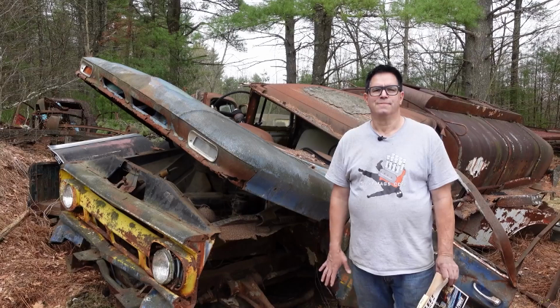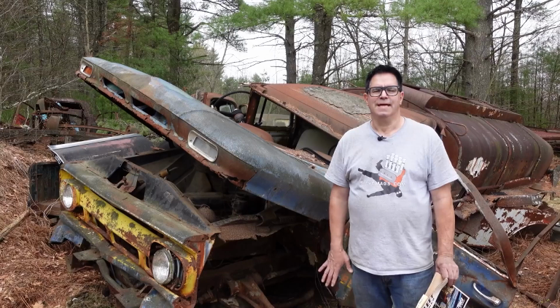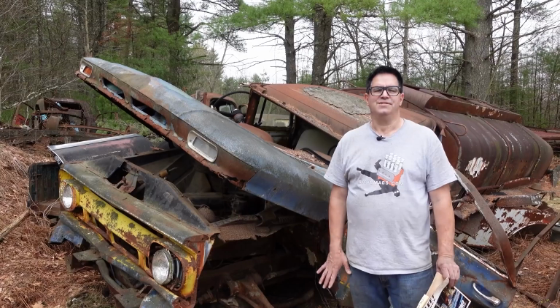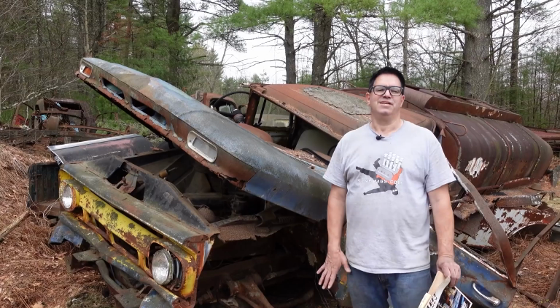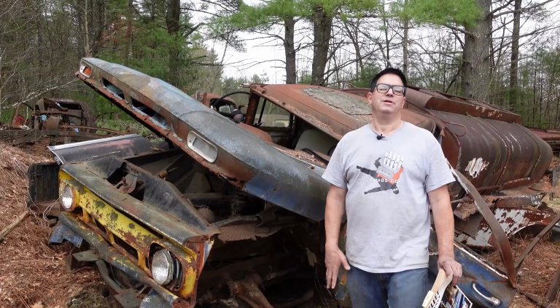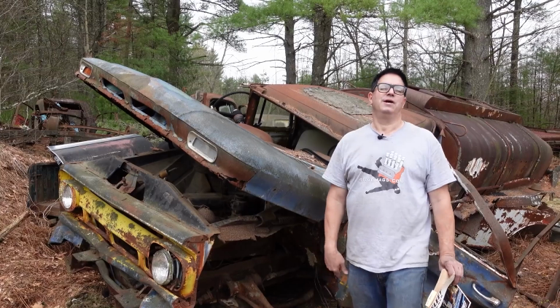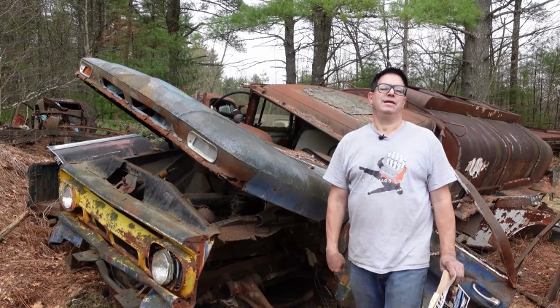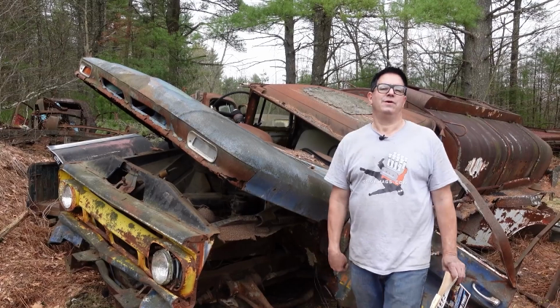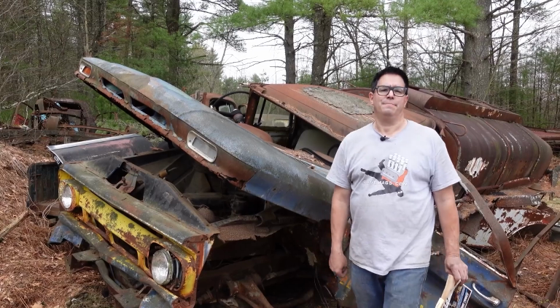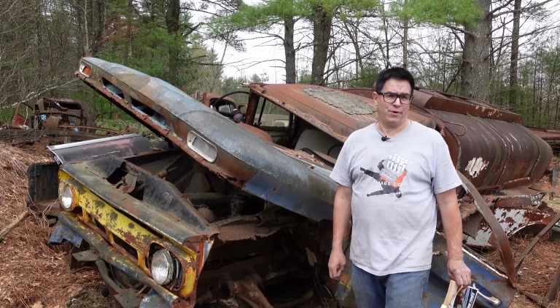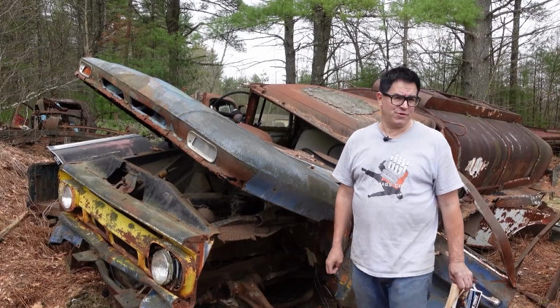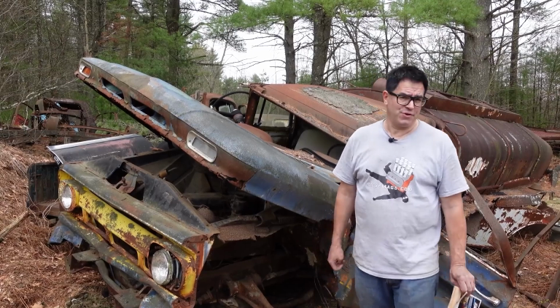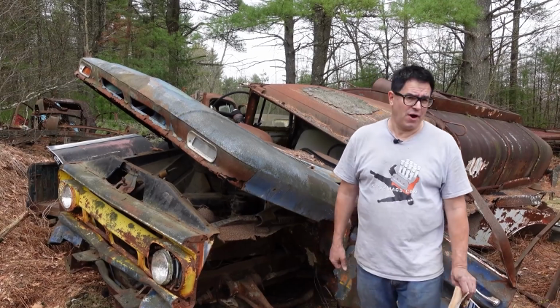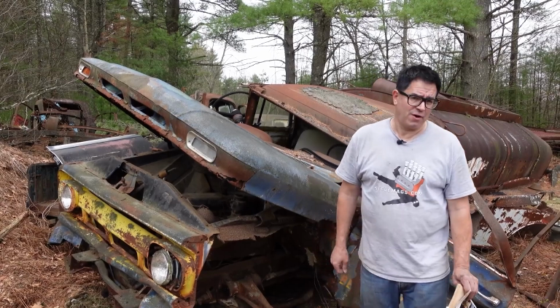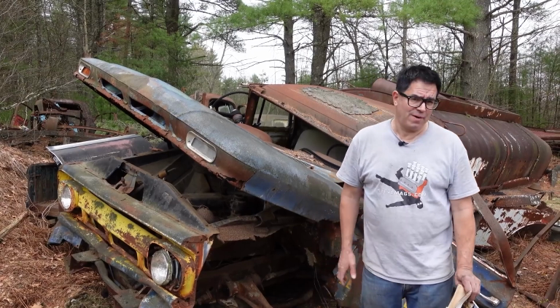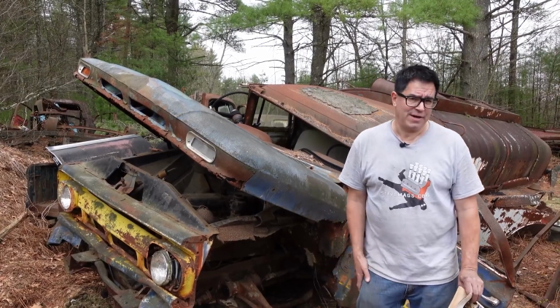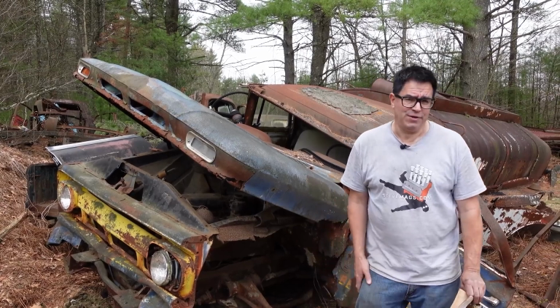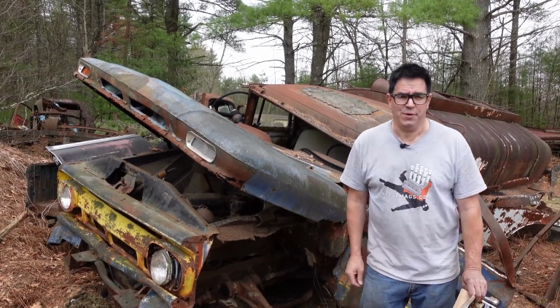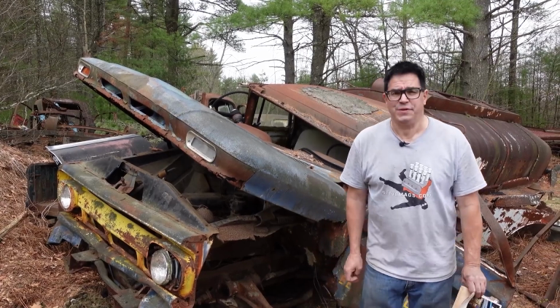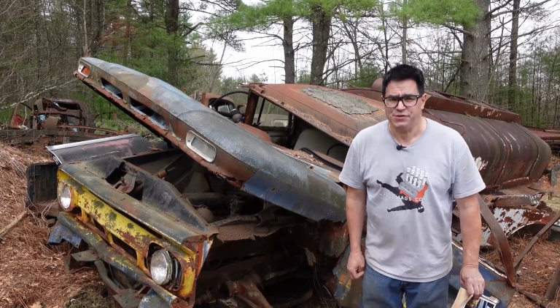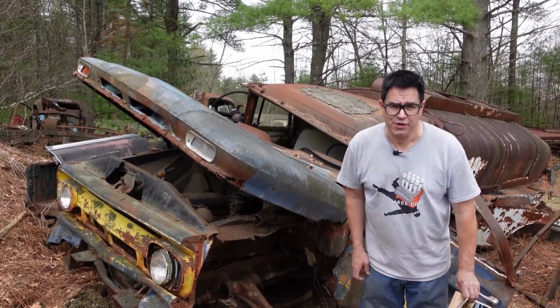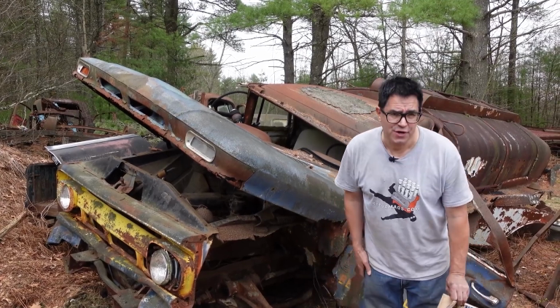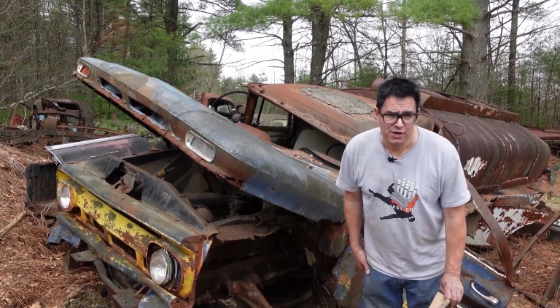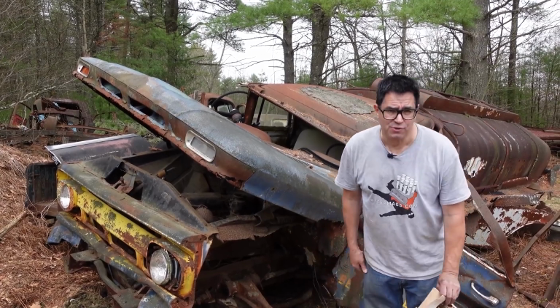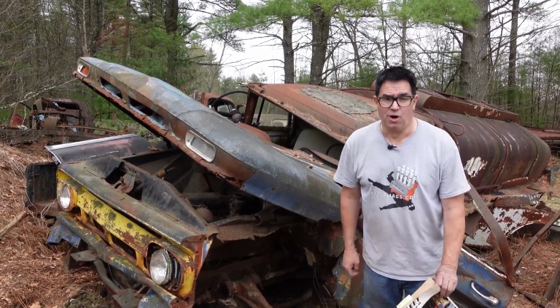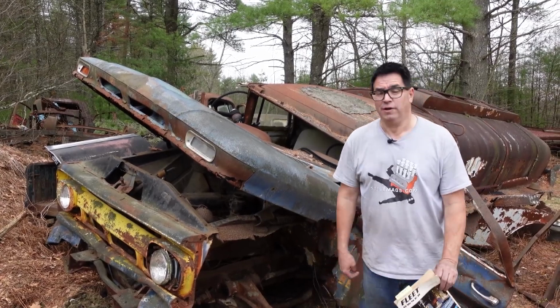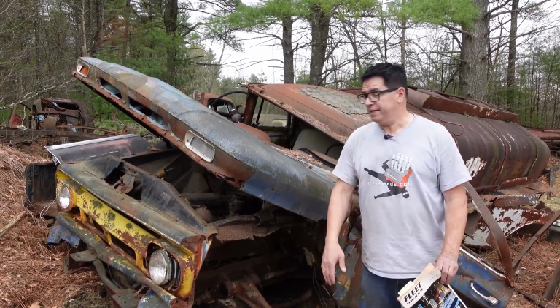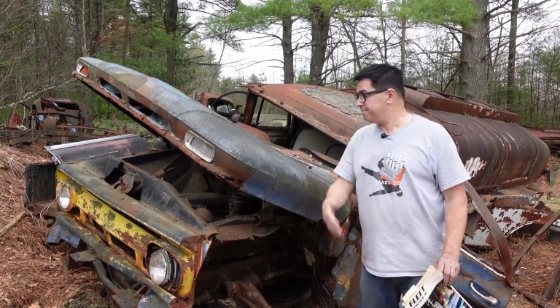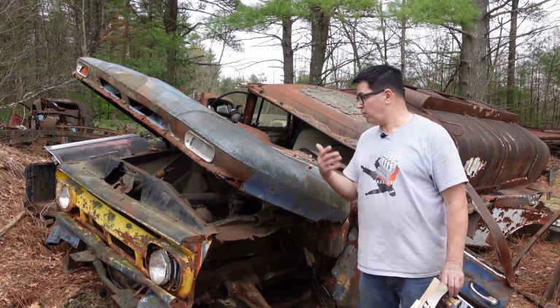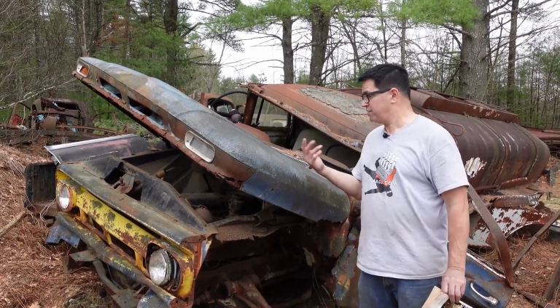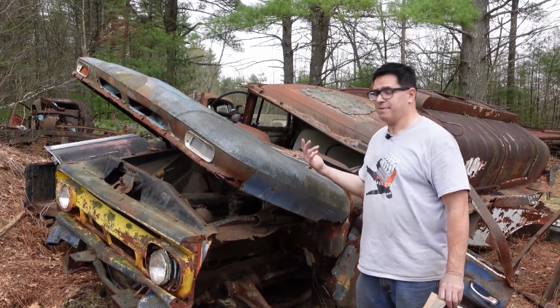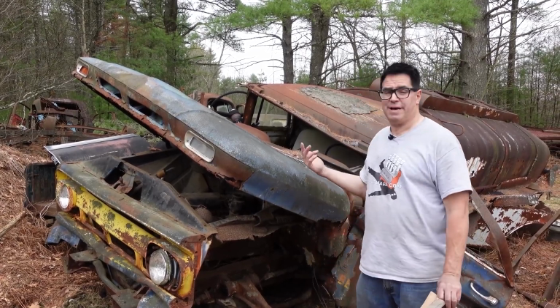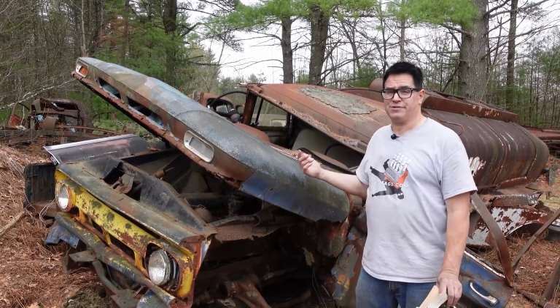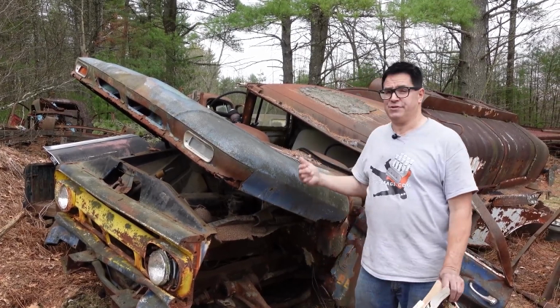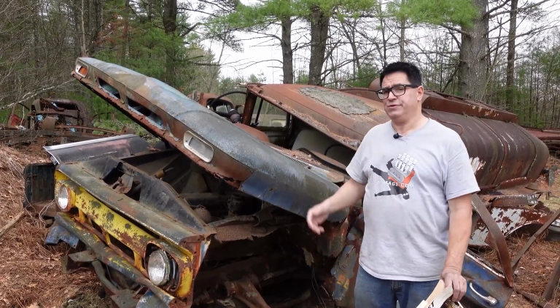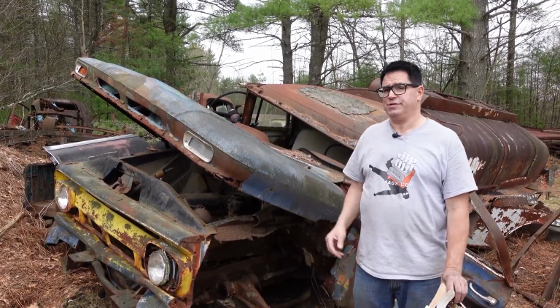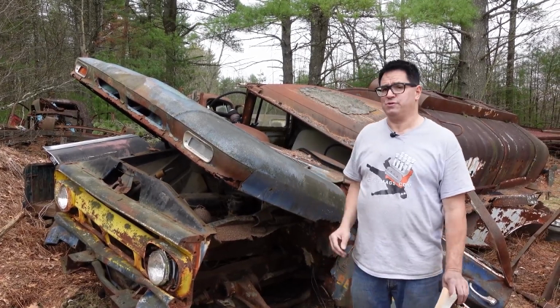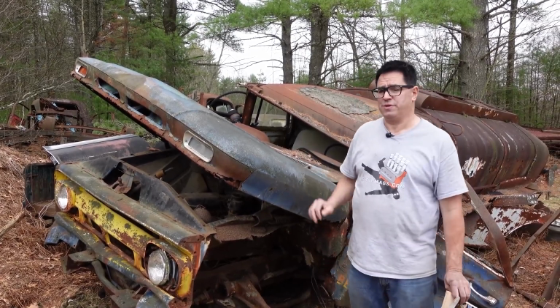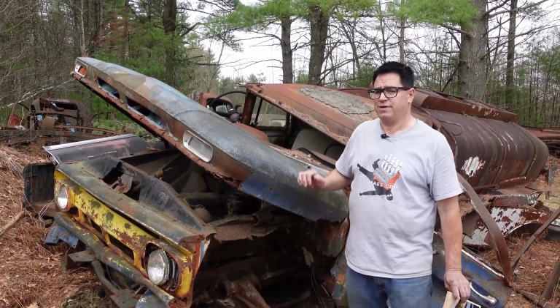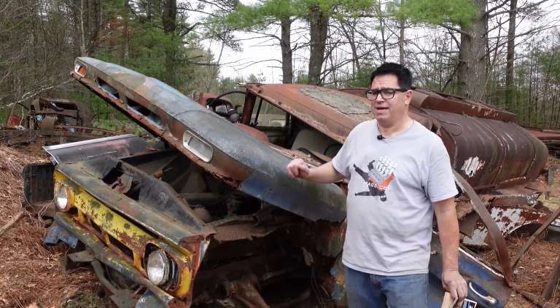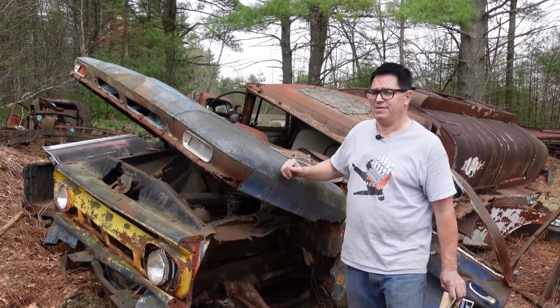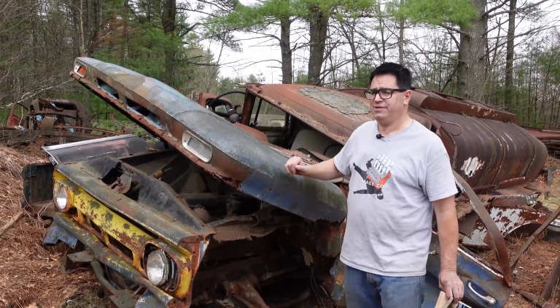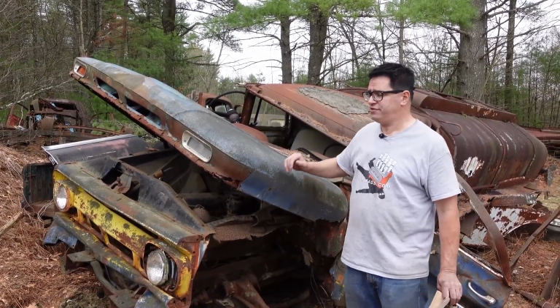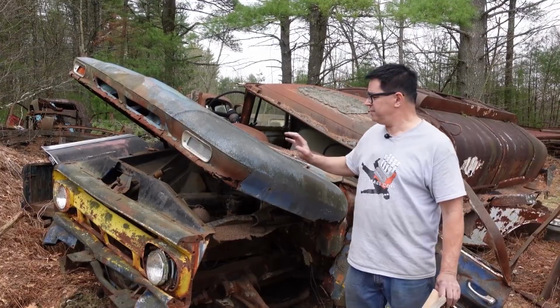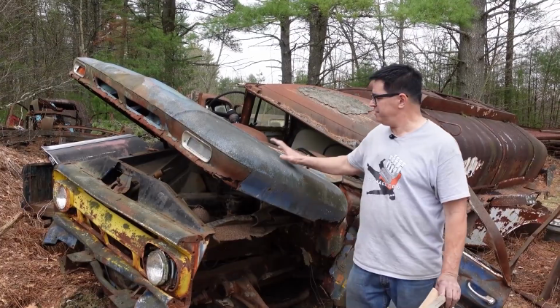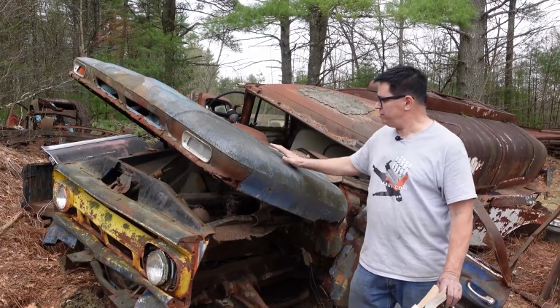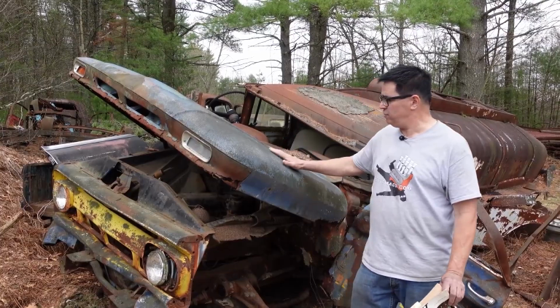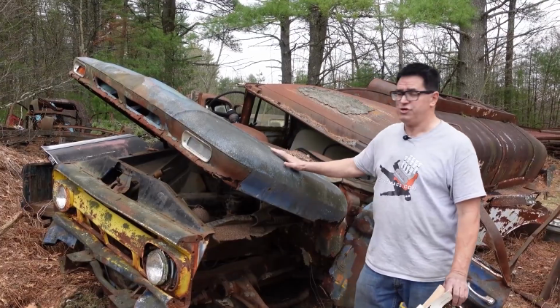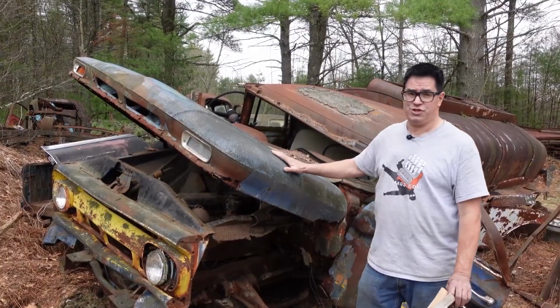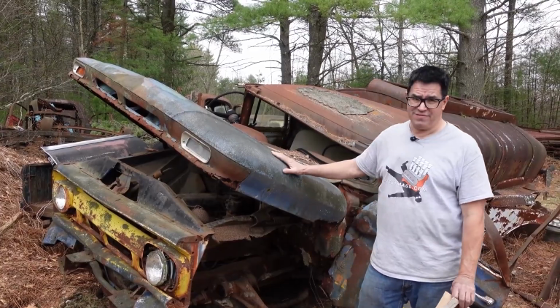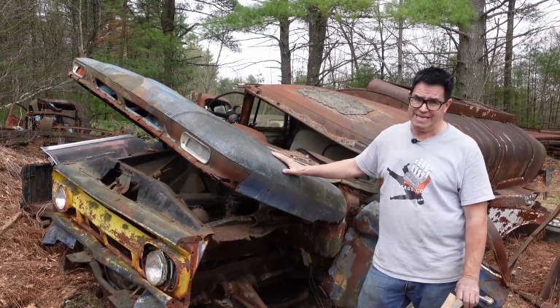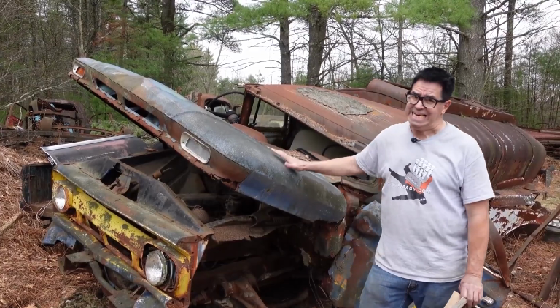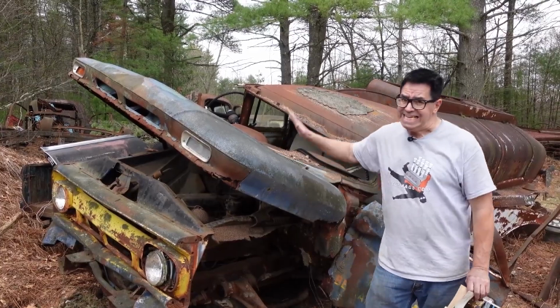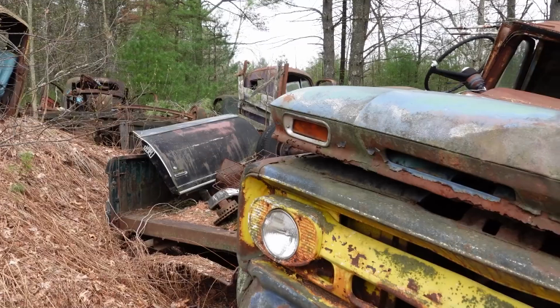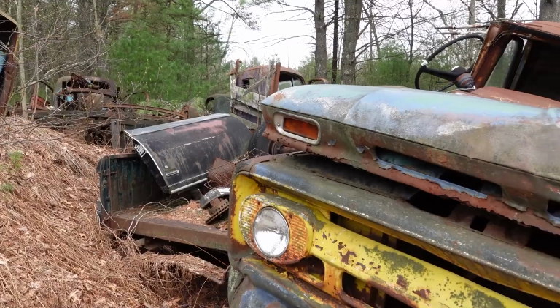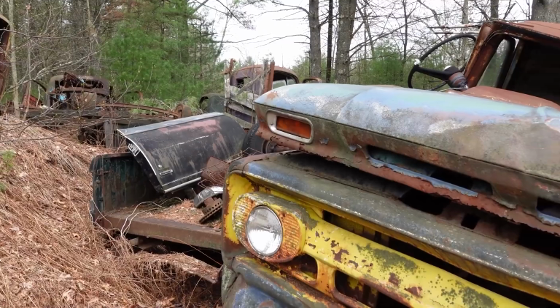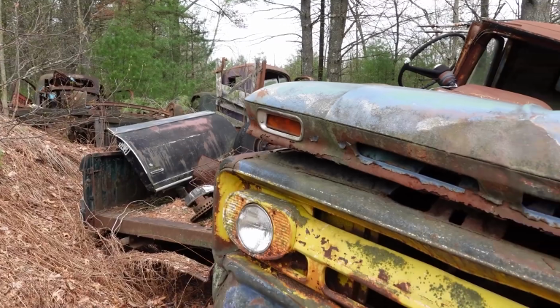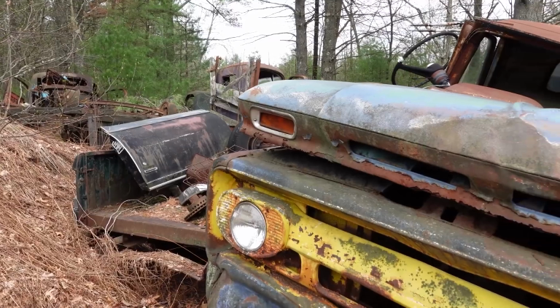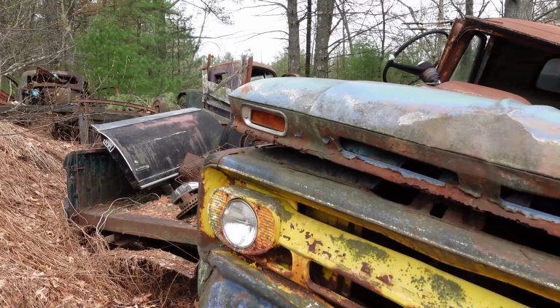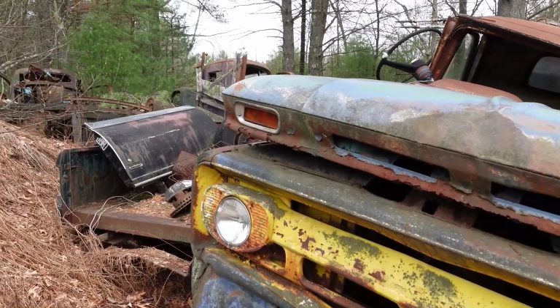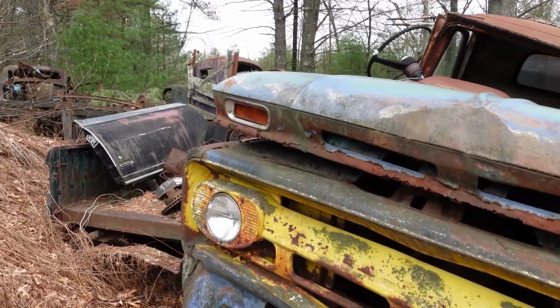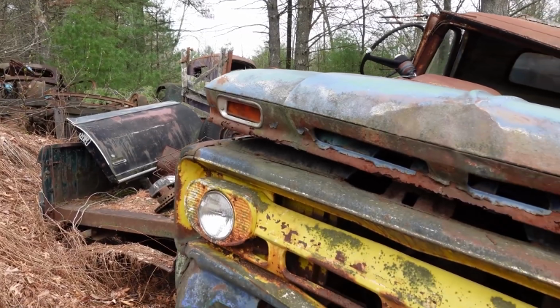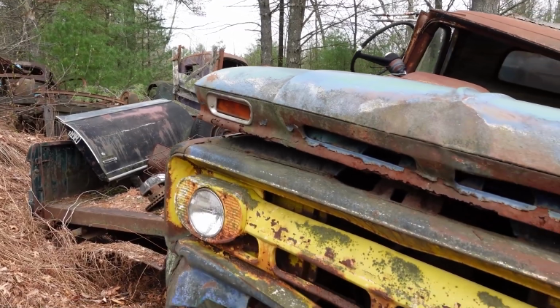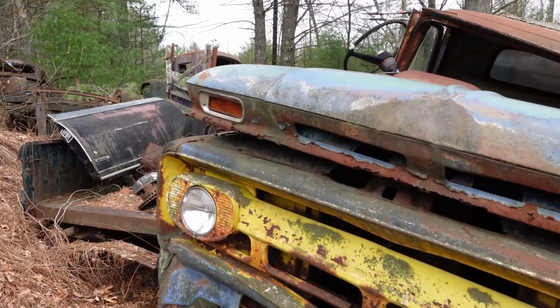Hey, Steven Dunn here at Burniston Auto Wrecking doing the Junkyard Crawl in Burniston, Massachusetts with a 1962 Chevy C60 Apache.